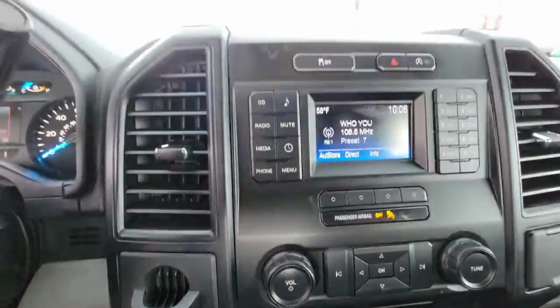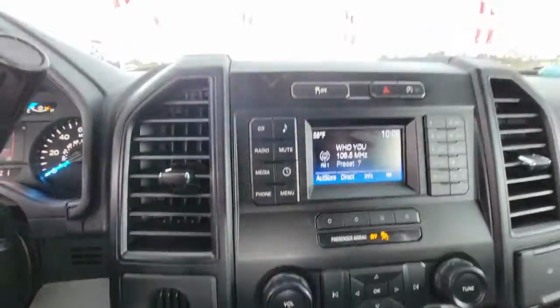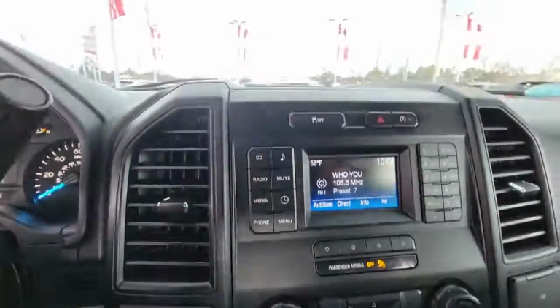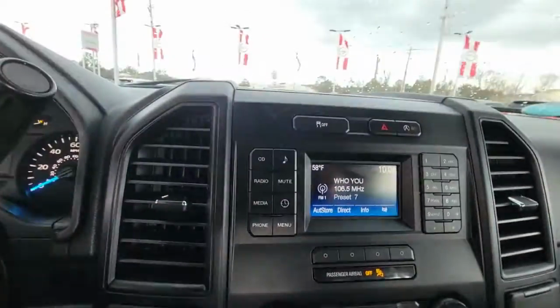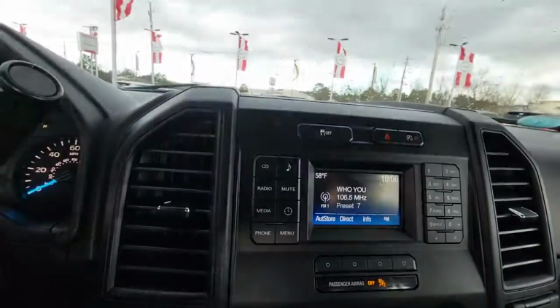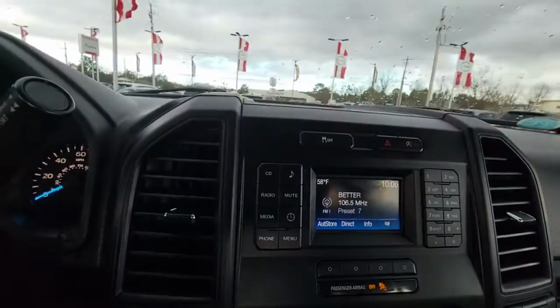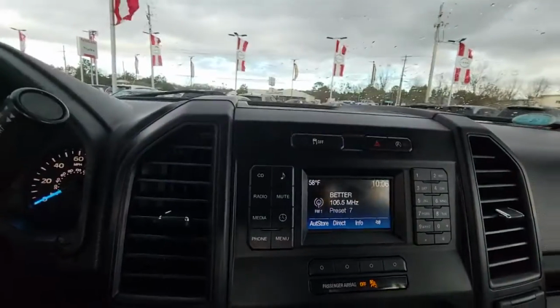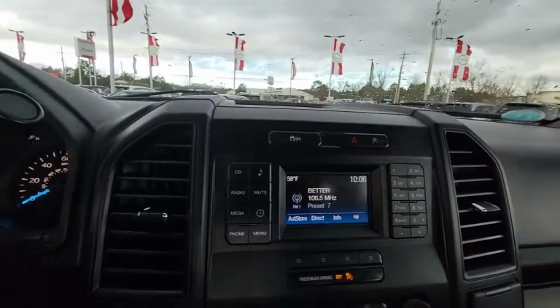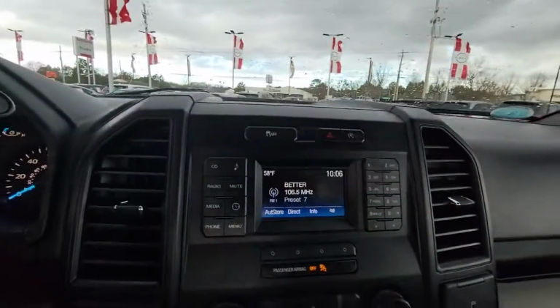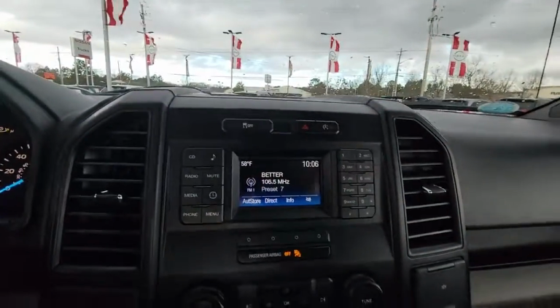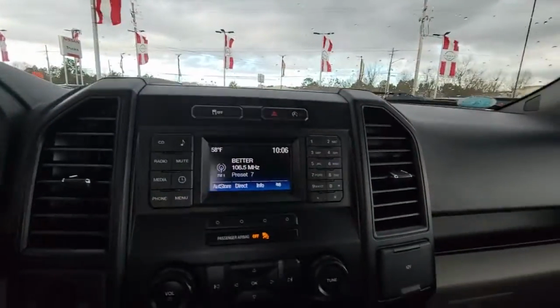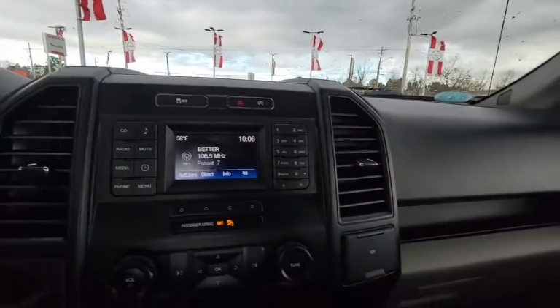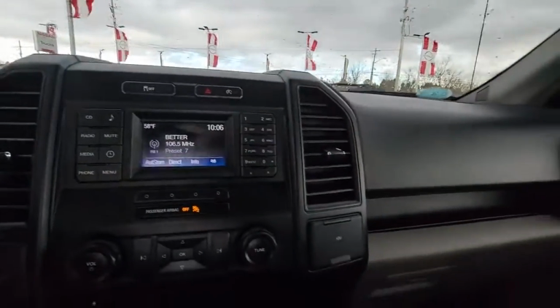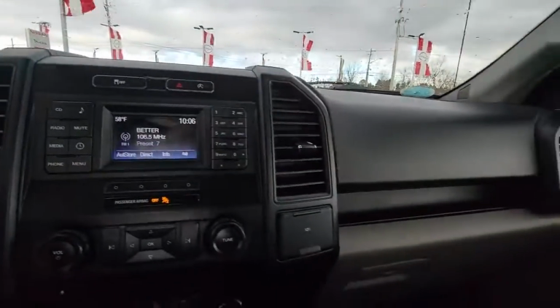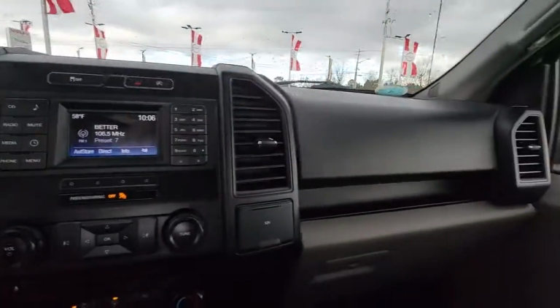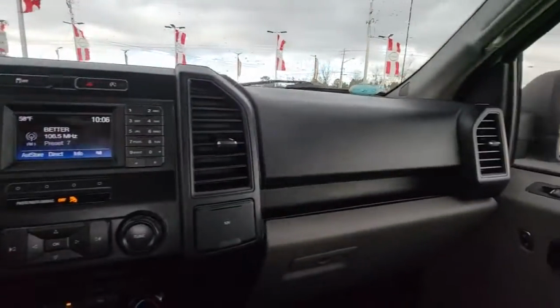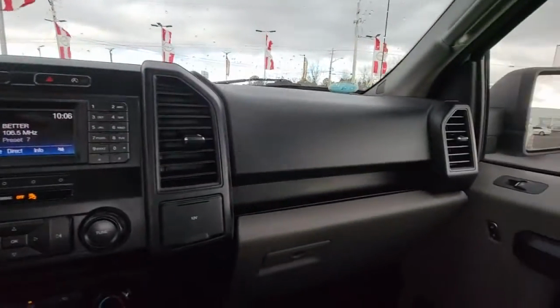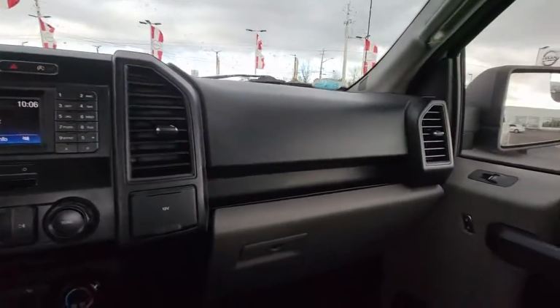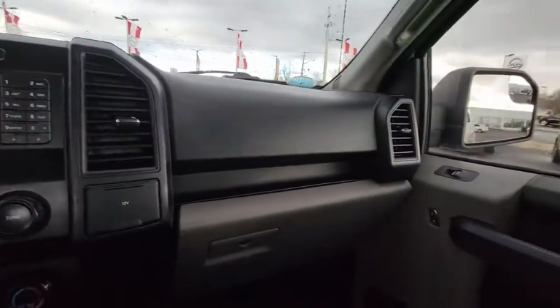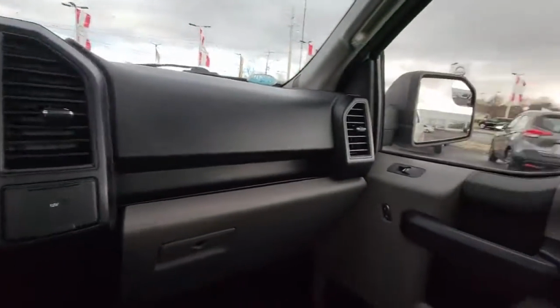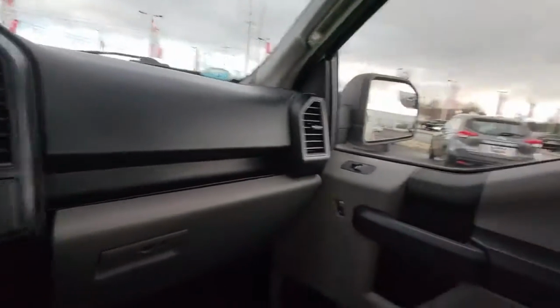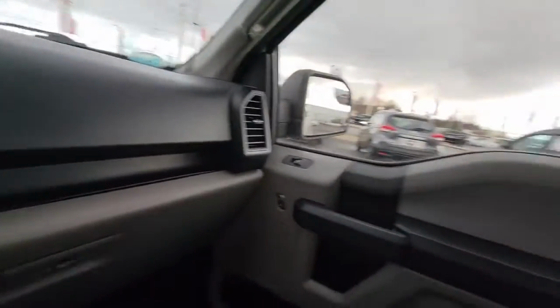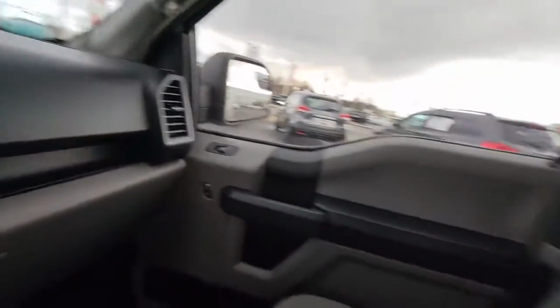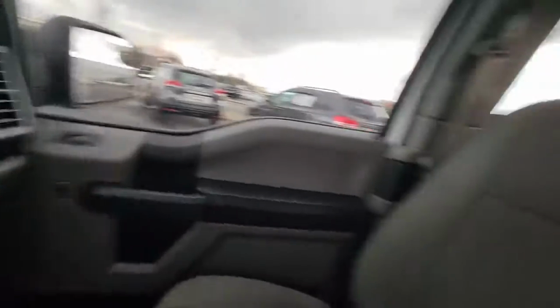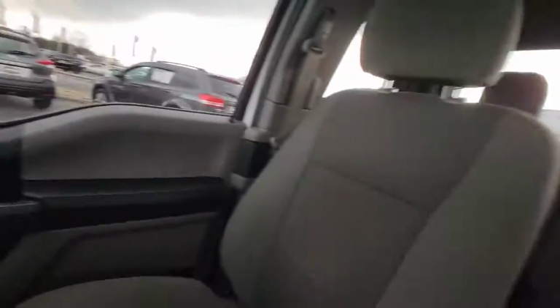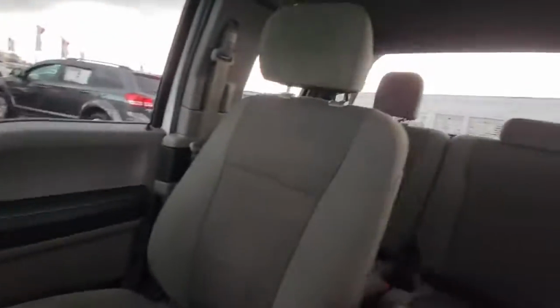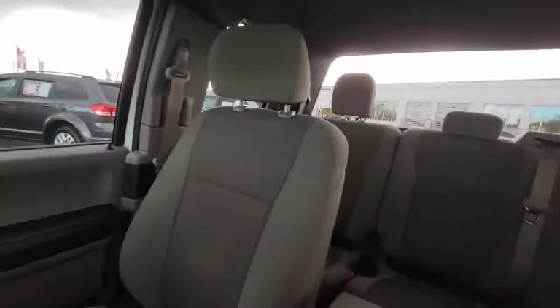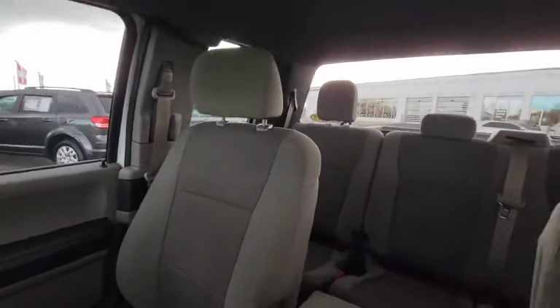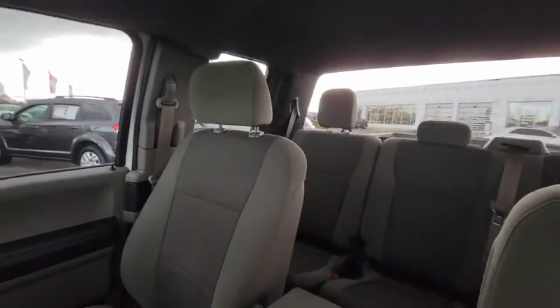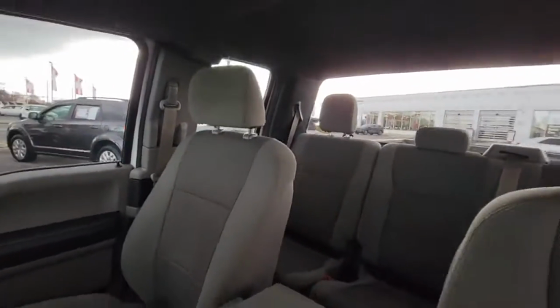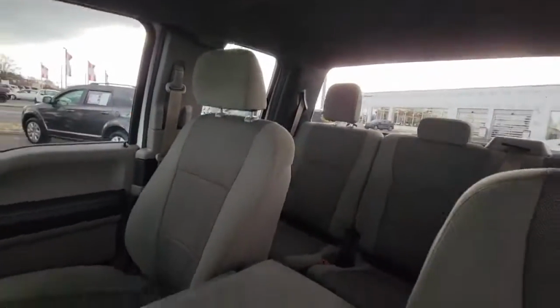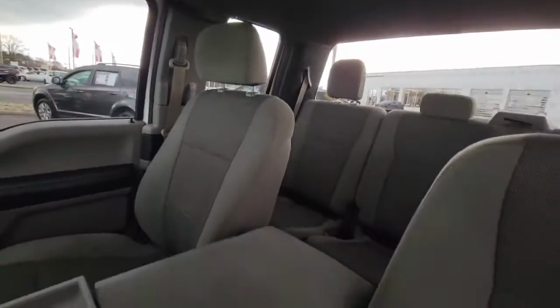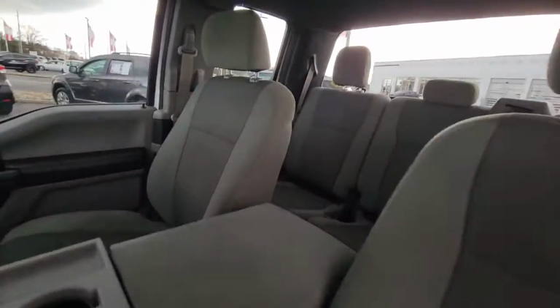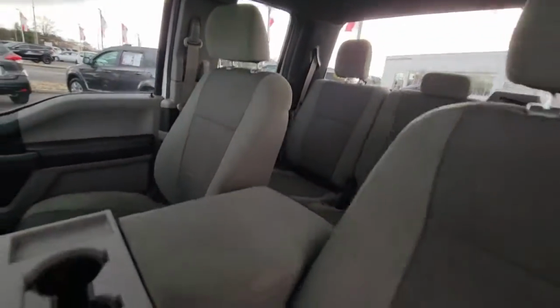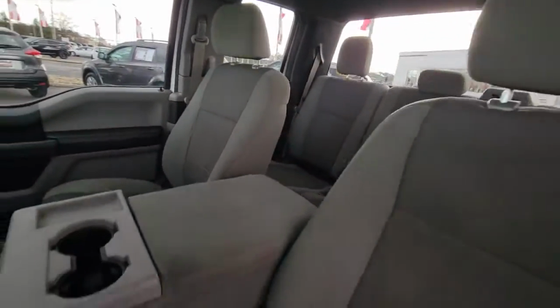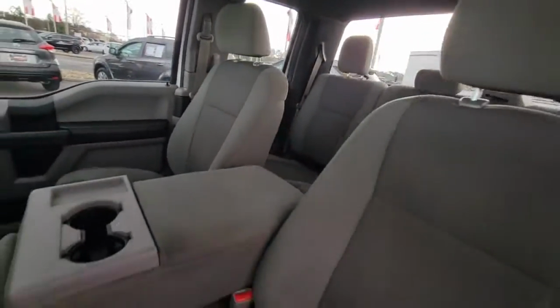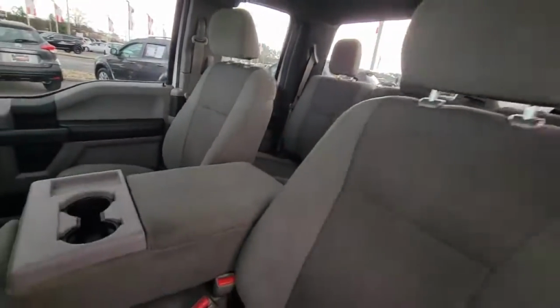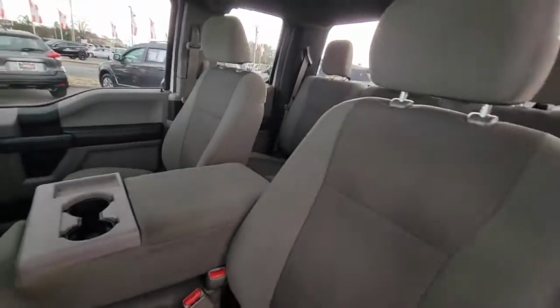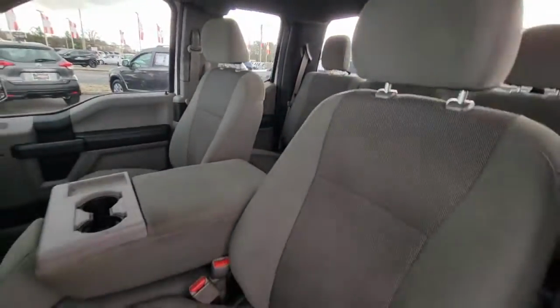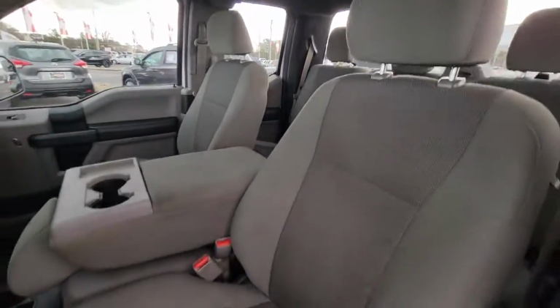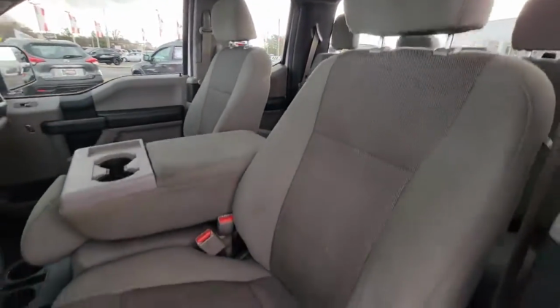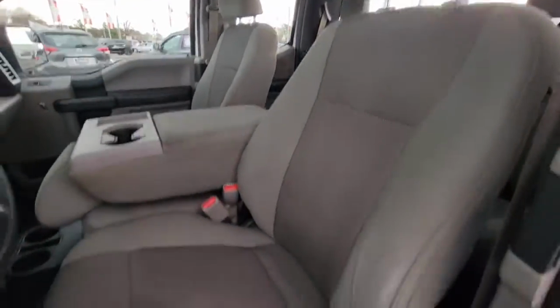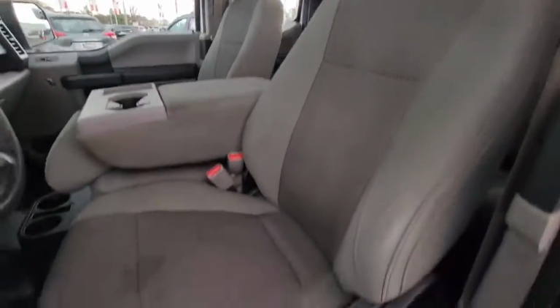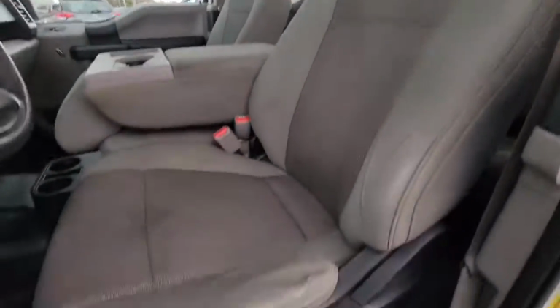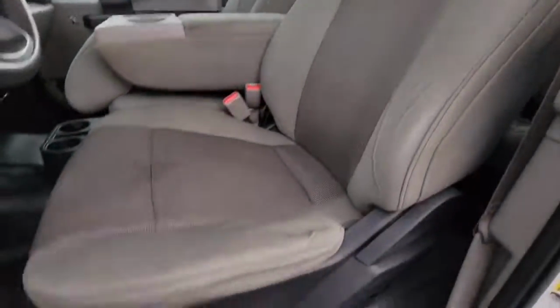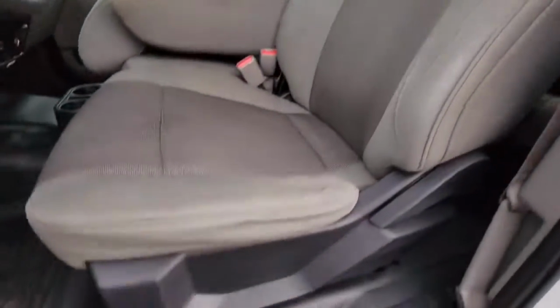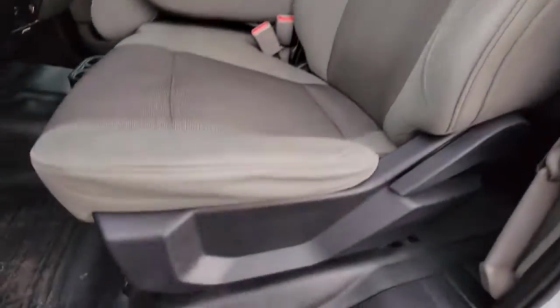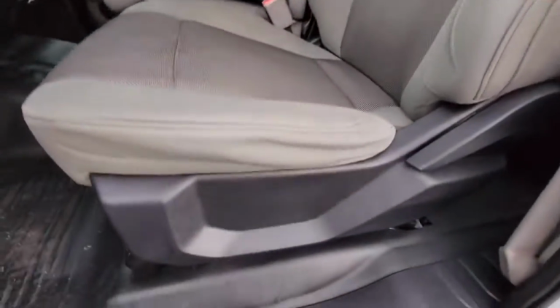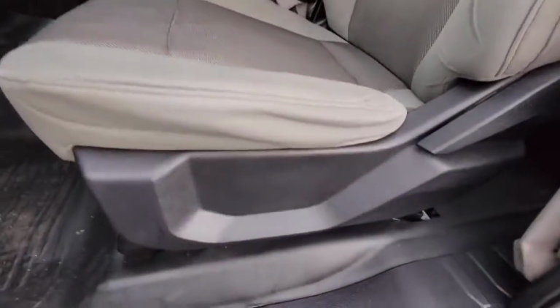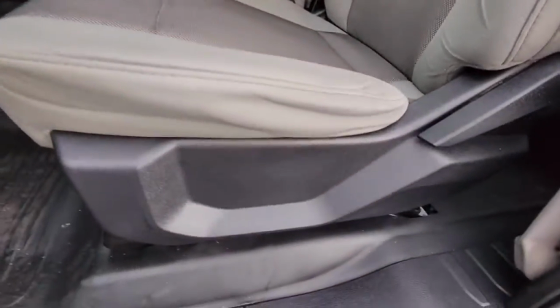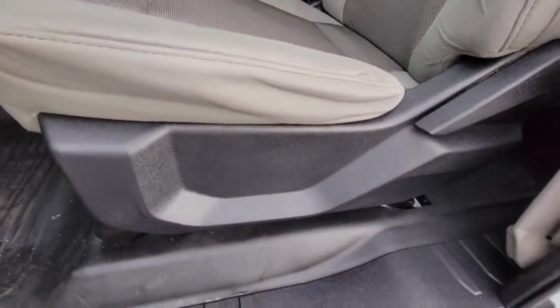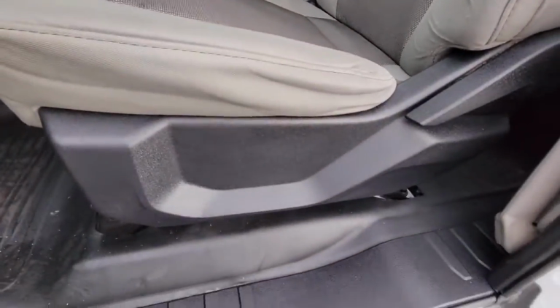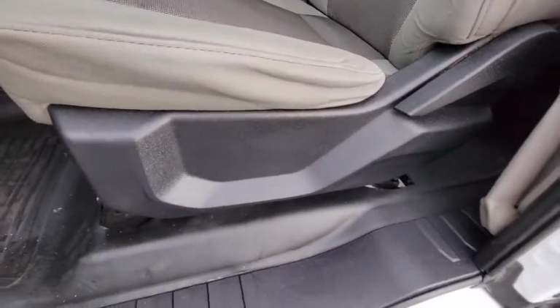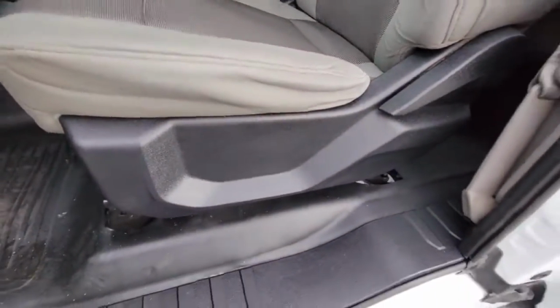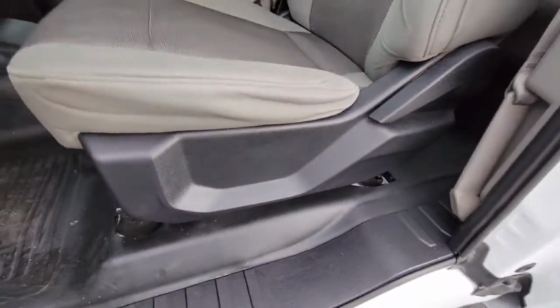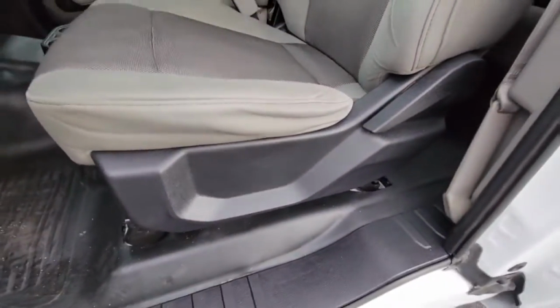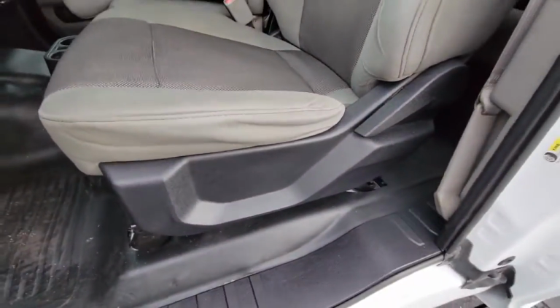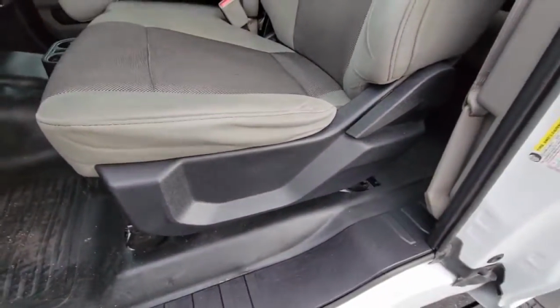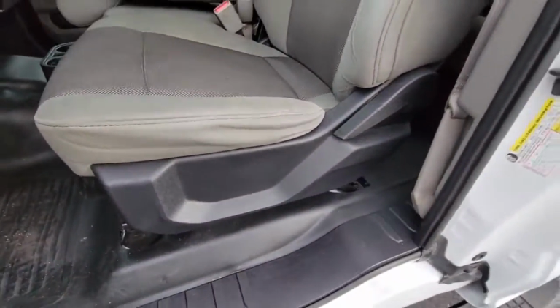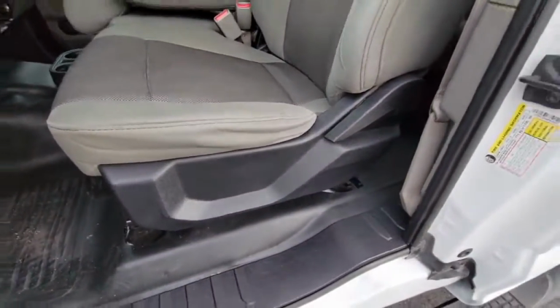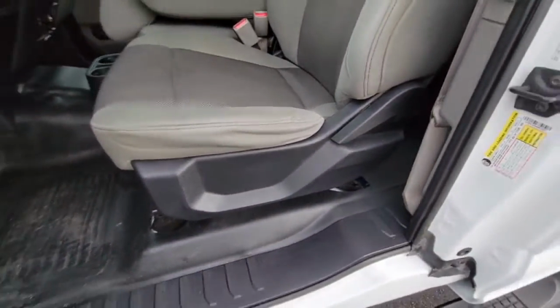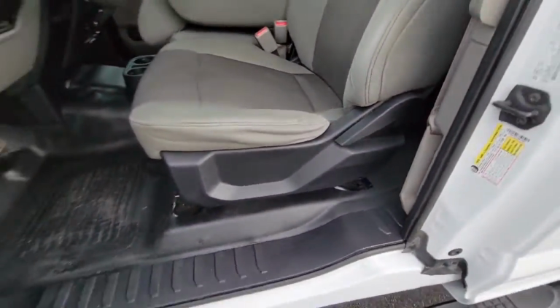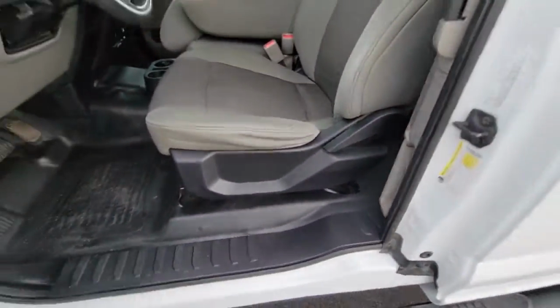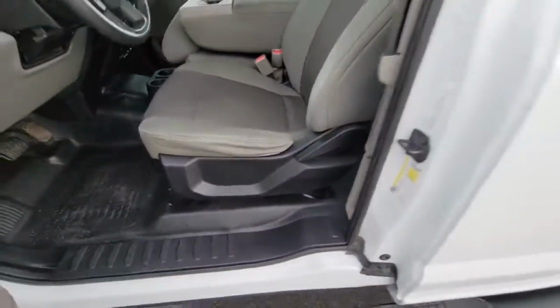Traction control, passenger vanity mirror, tire pressure monitoring system, automatic headlights, and CD player.